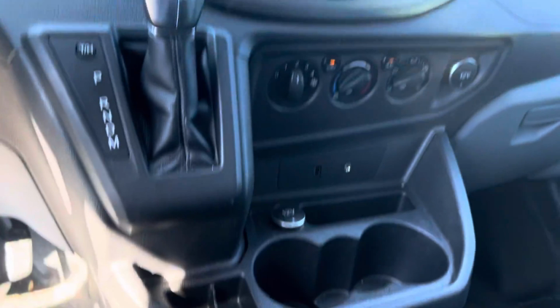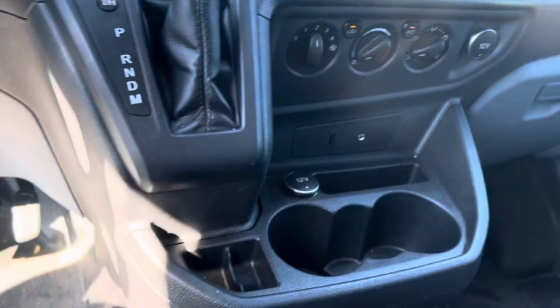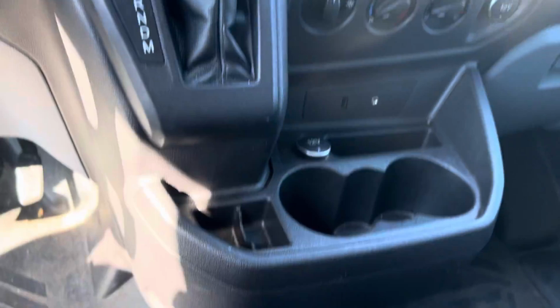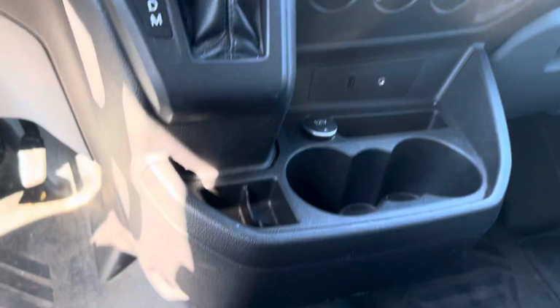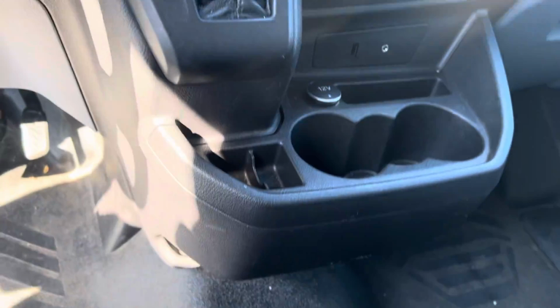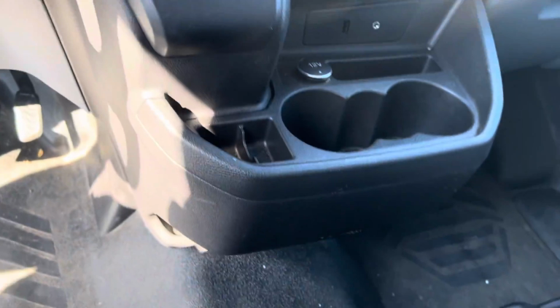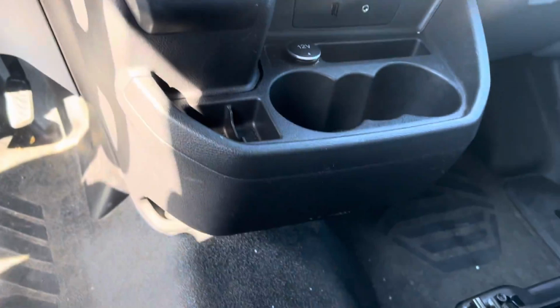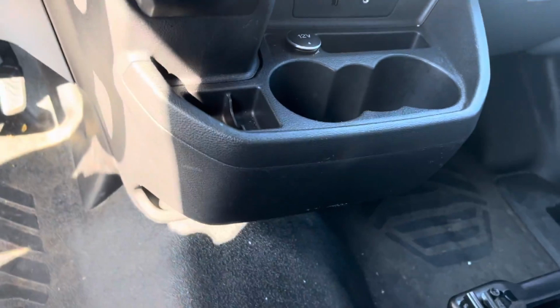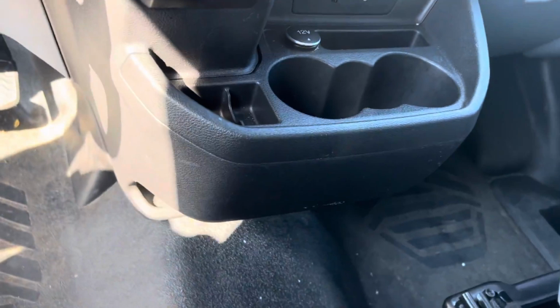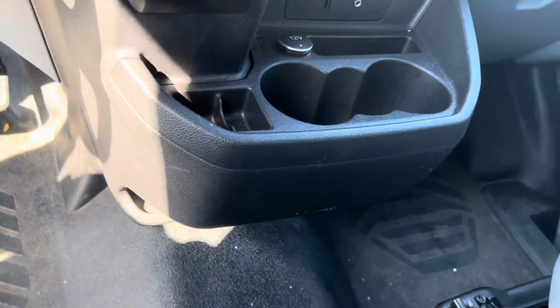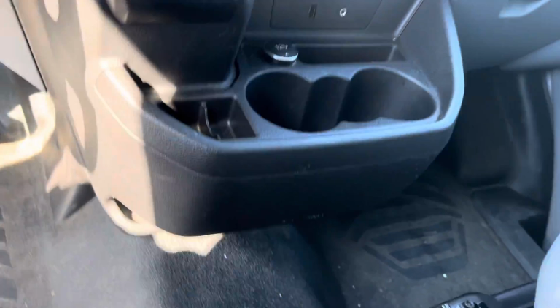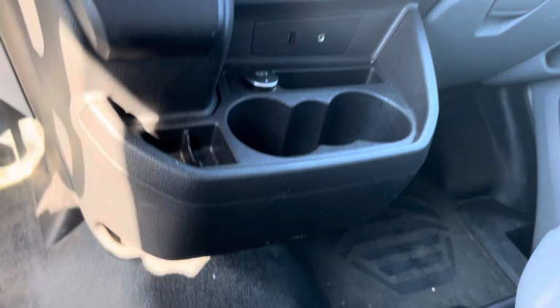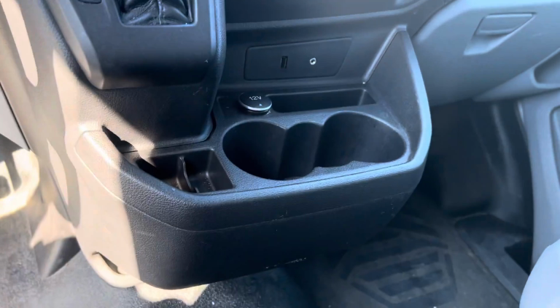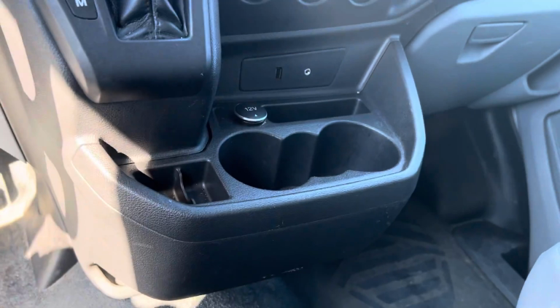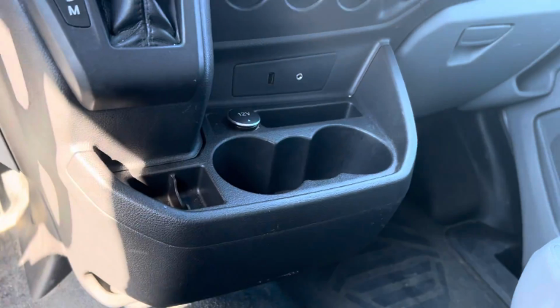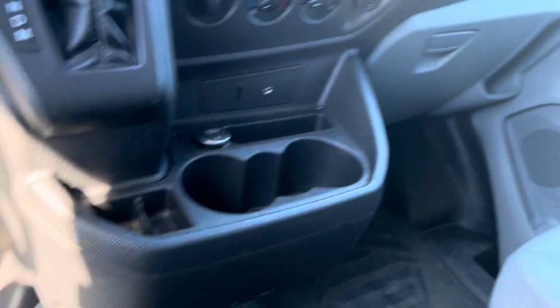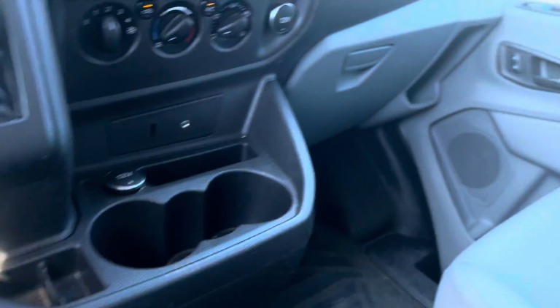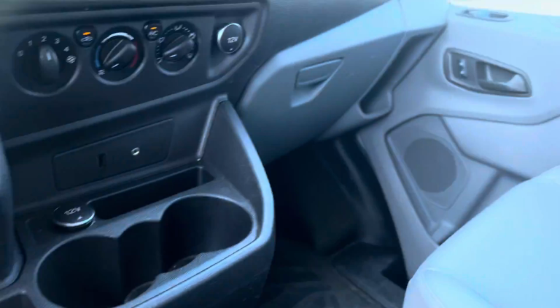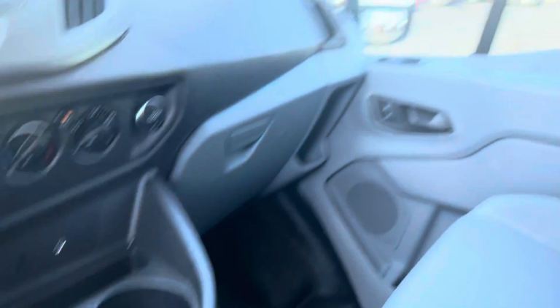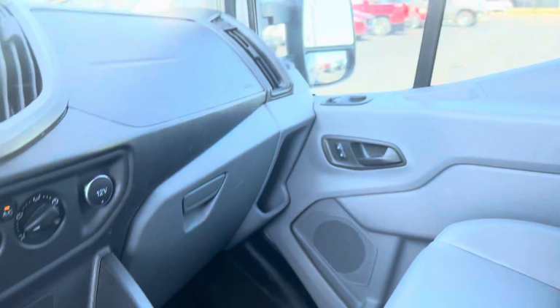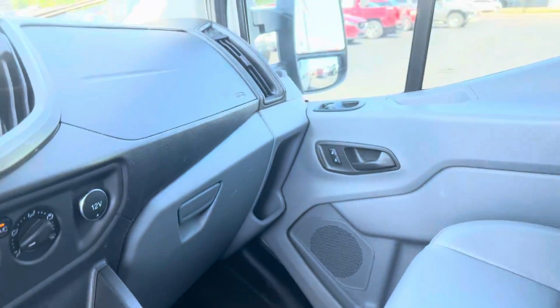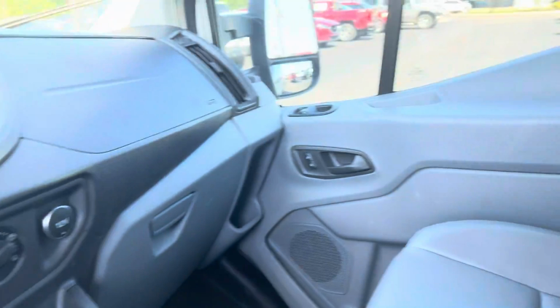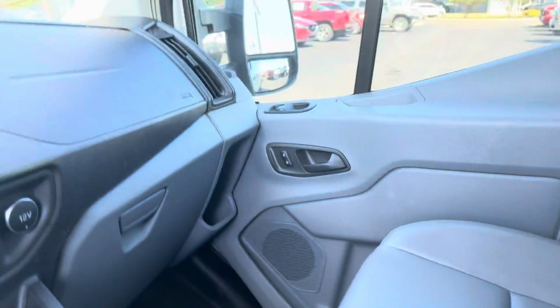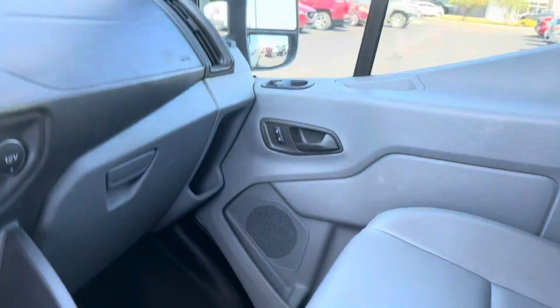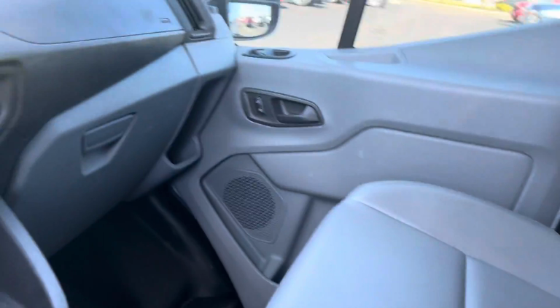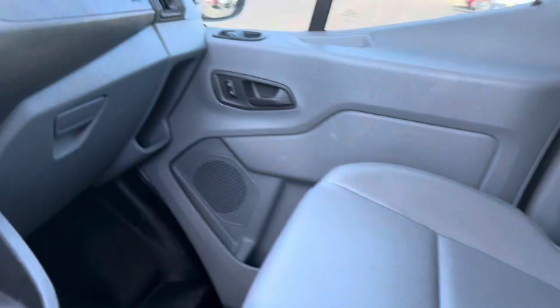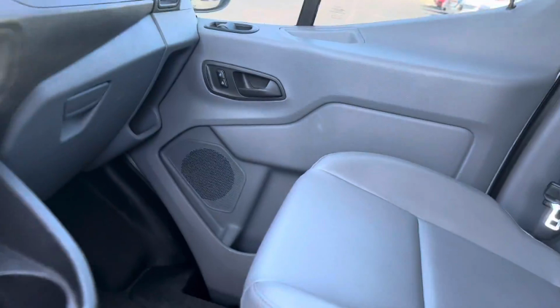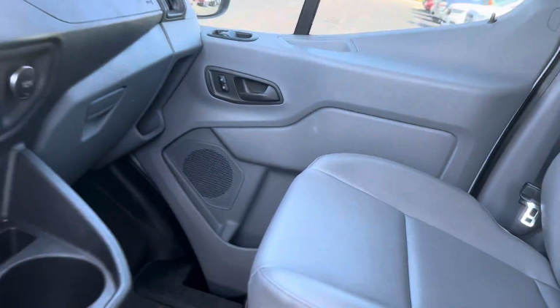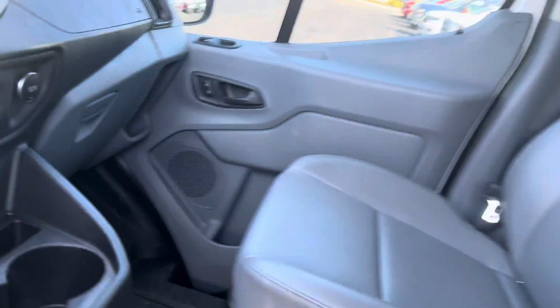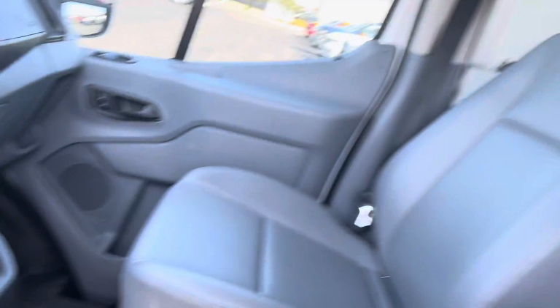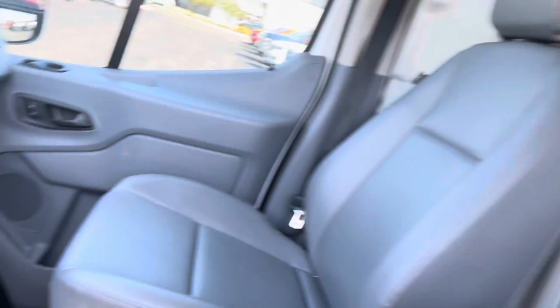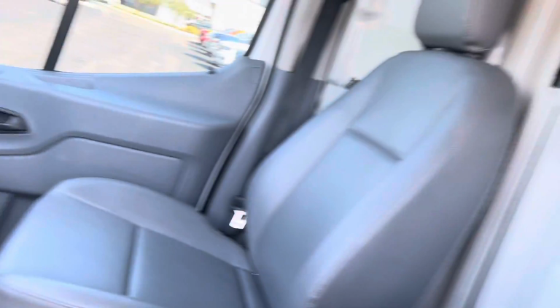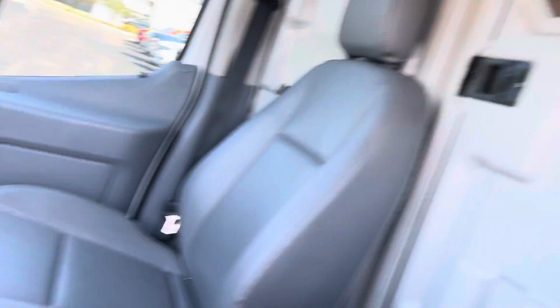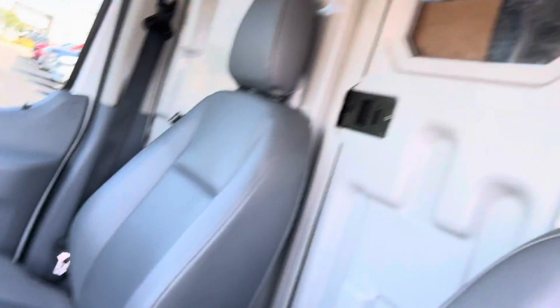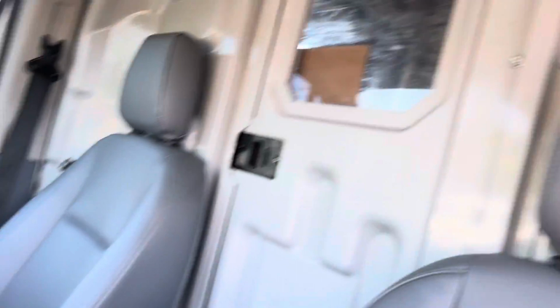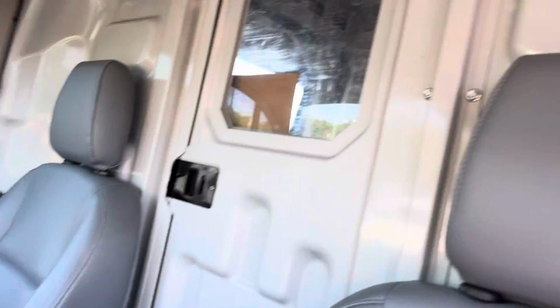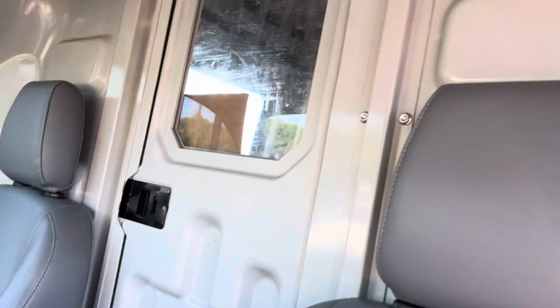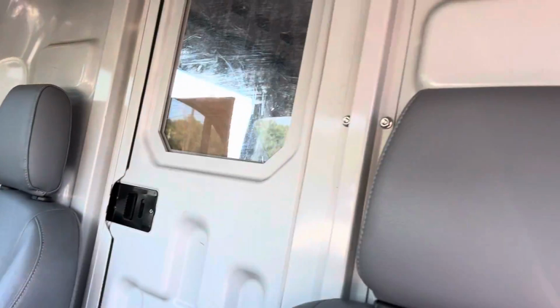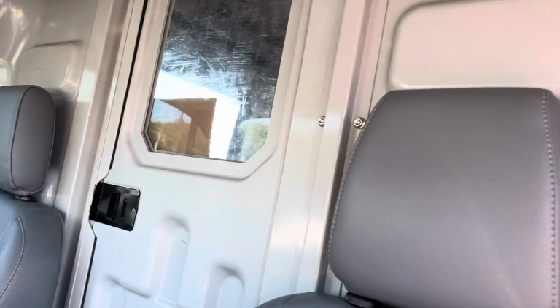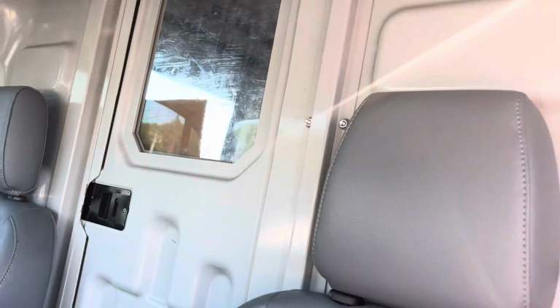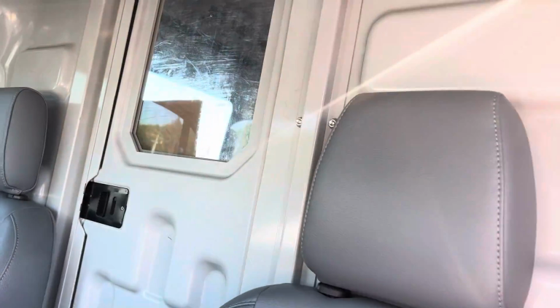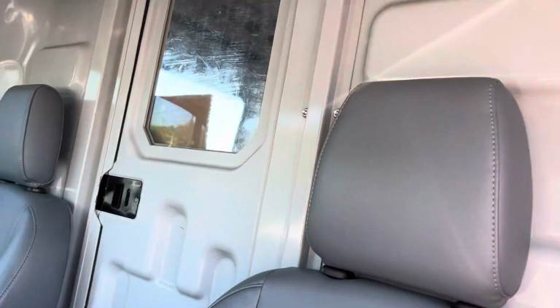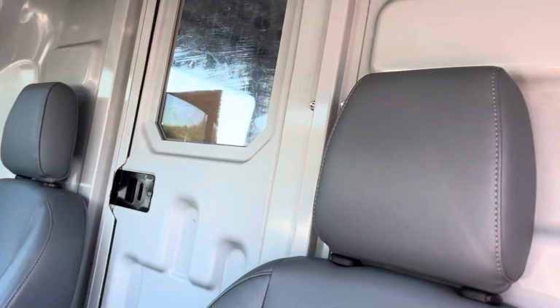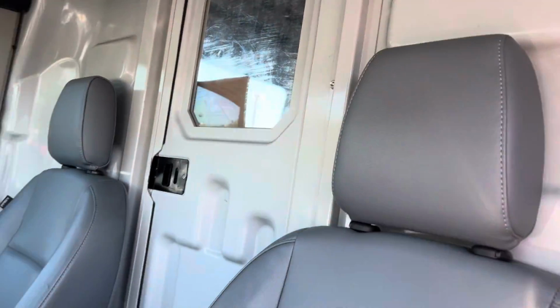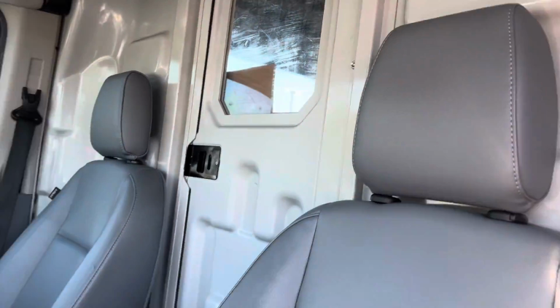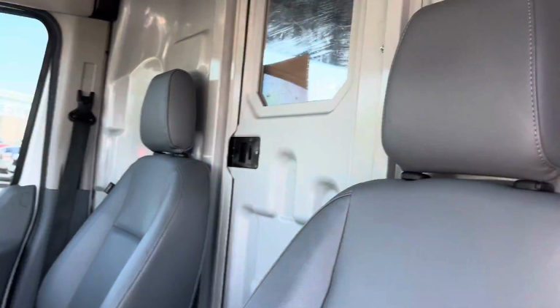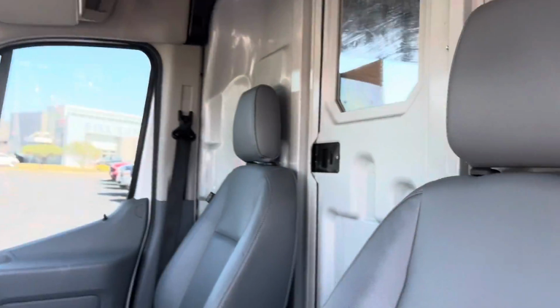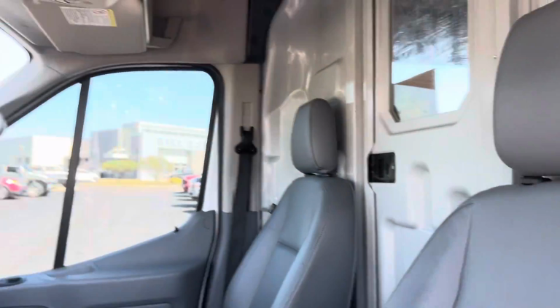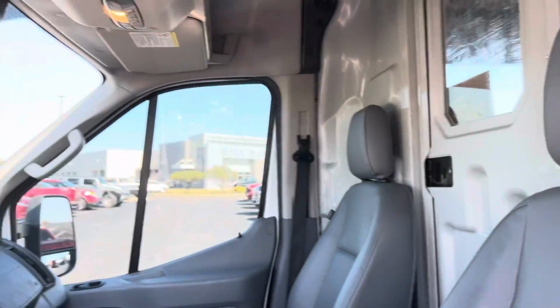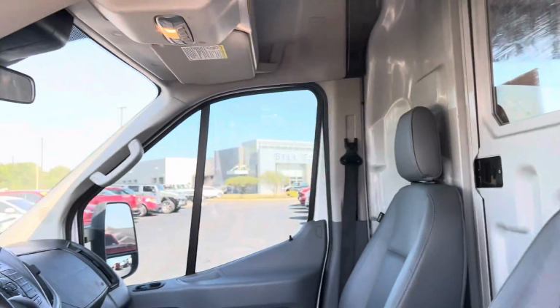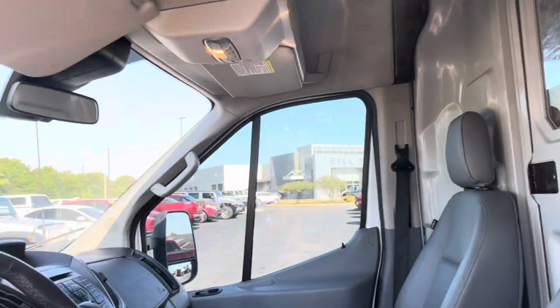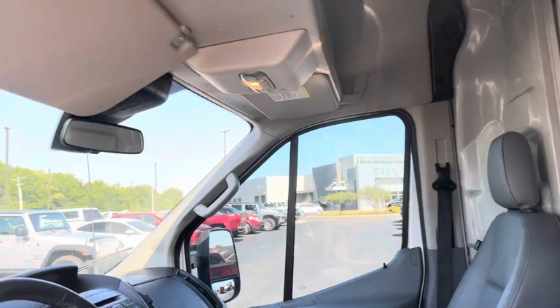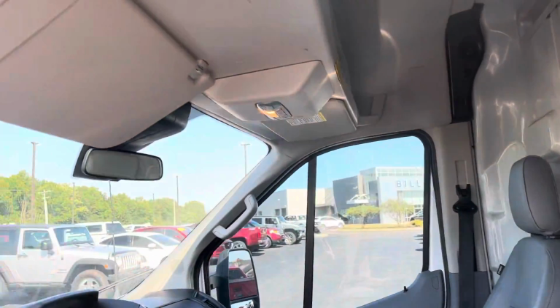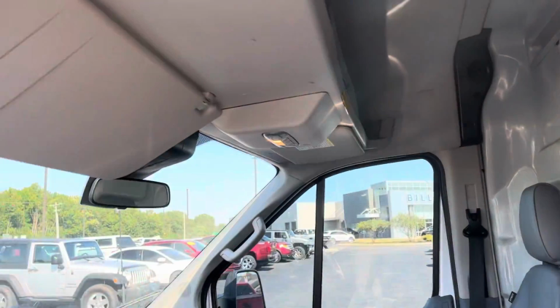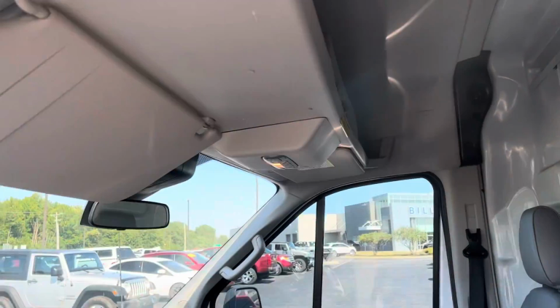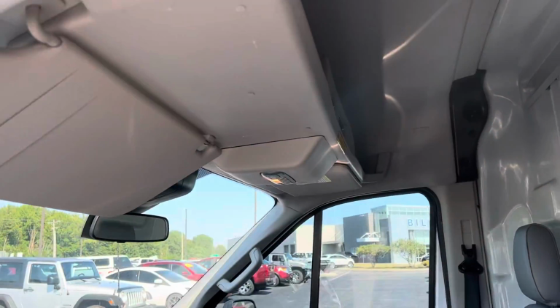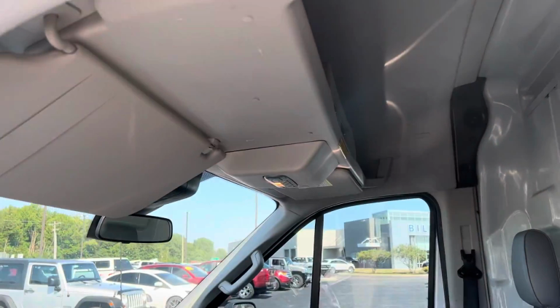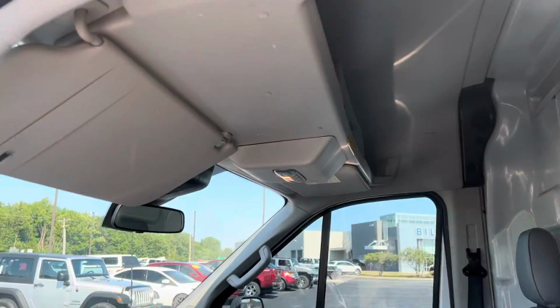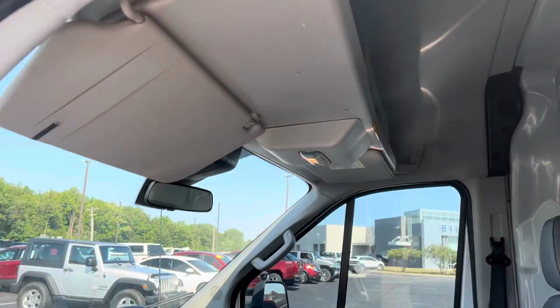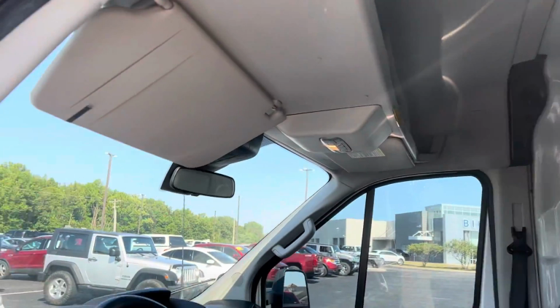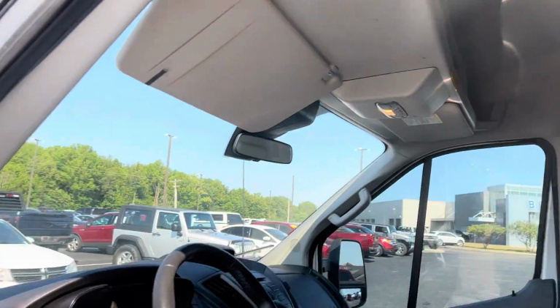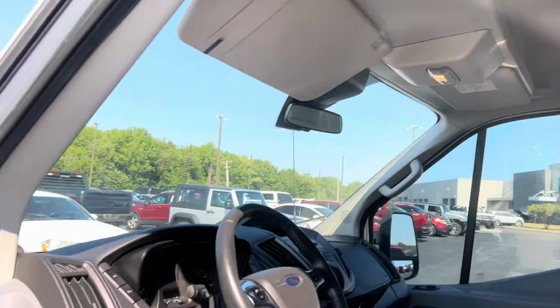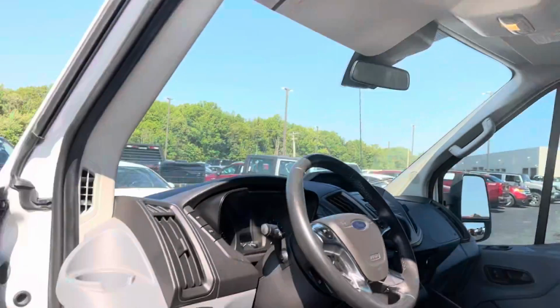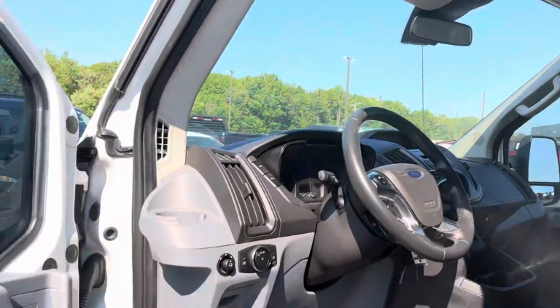It does not have the Prodigy brake controller, but if you need that, we can put that in for you. The shelf's up top.